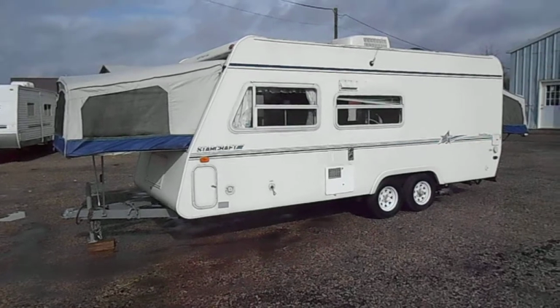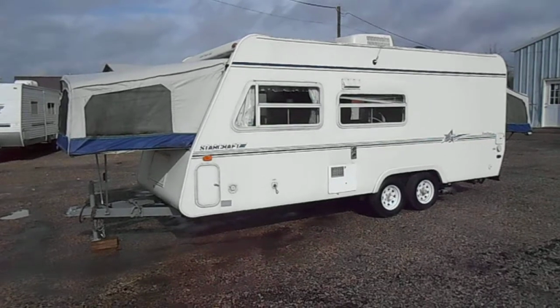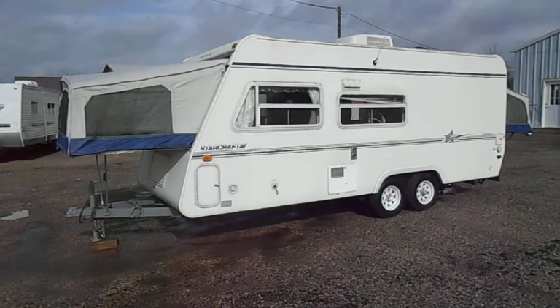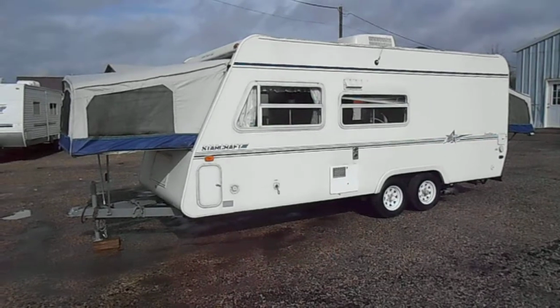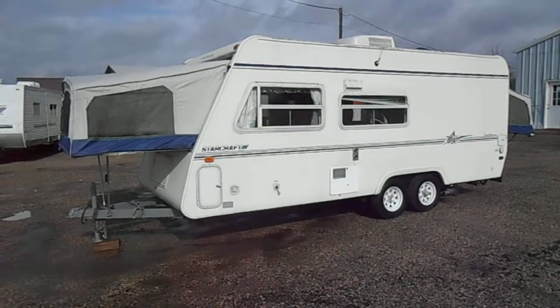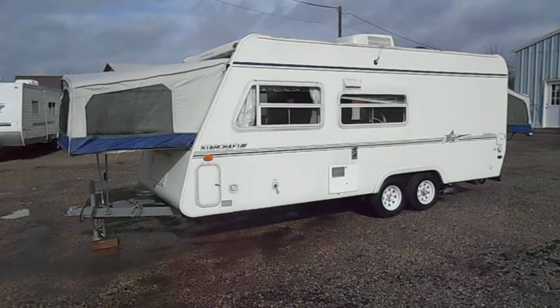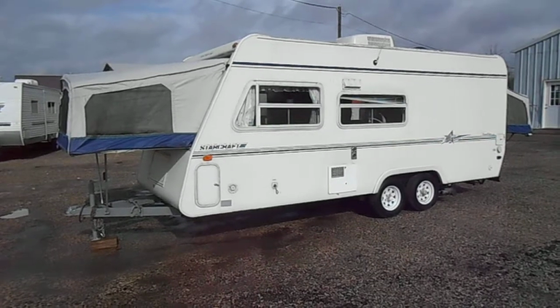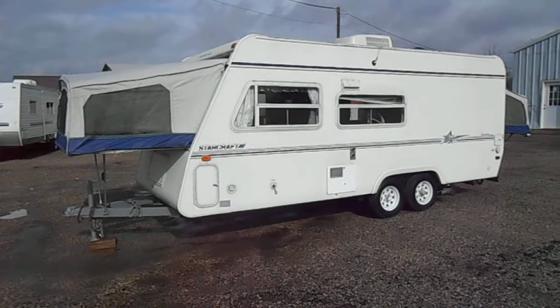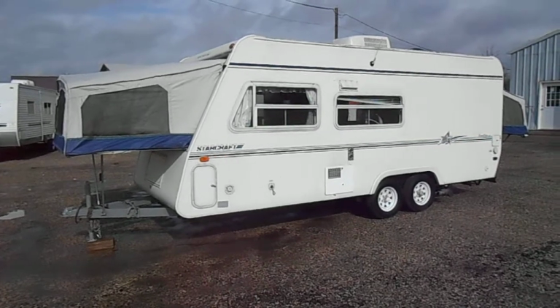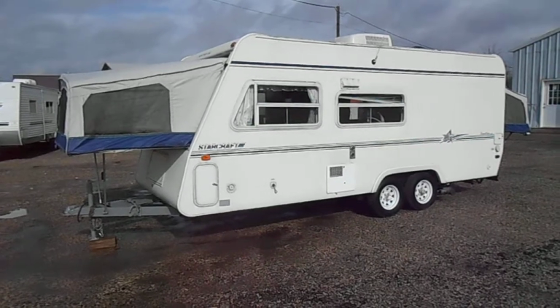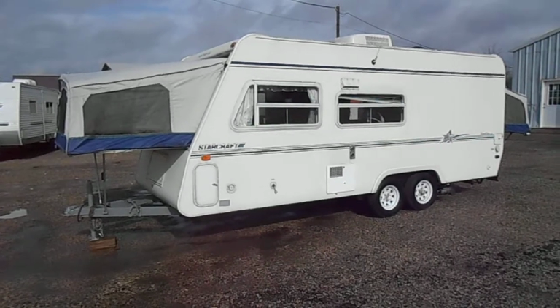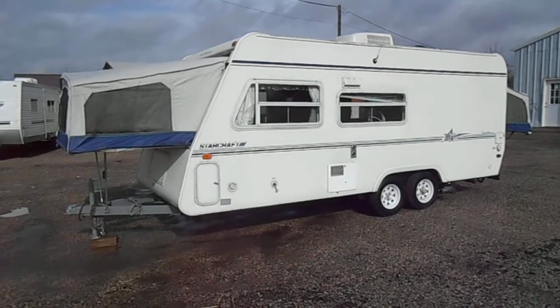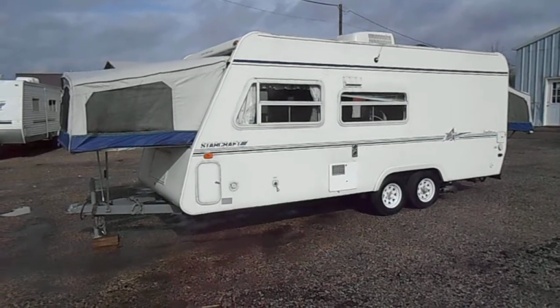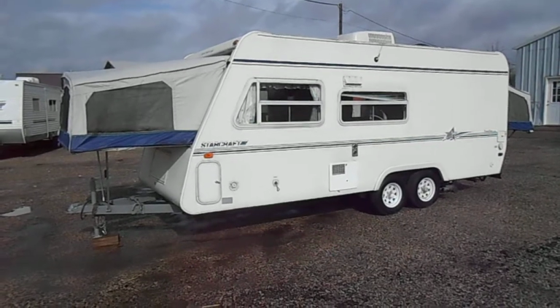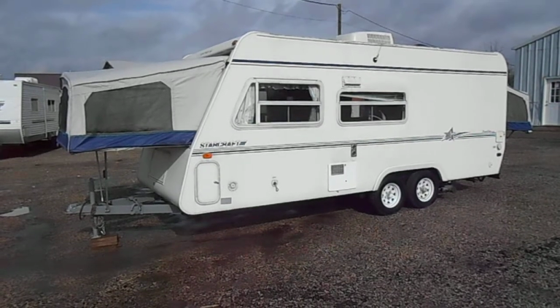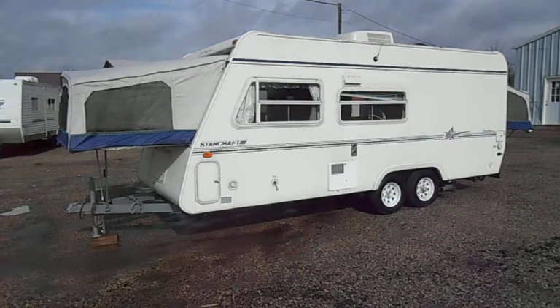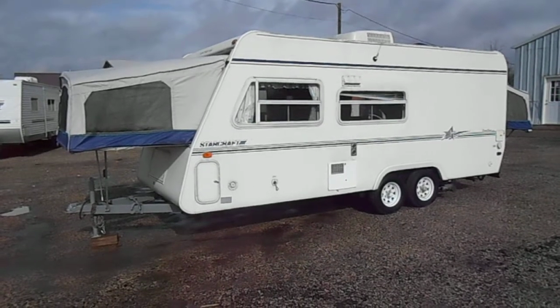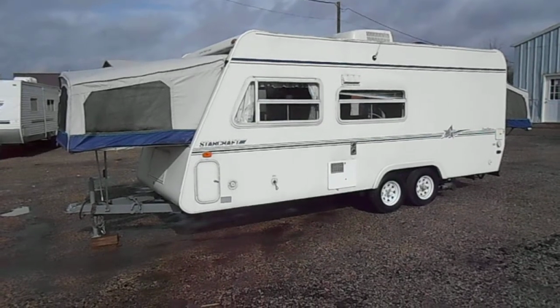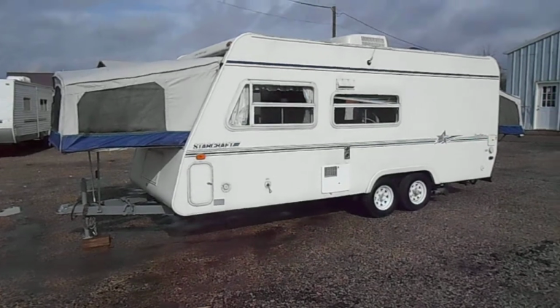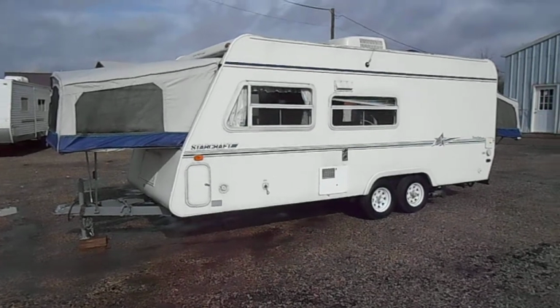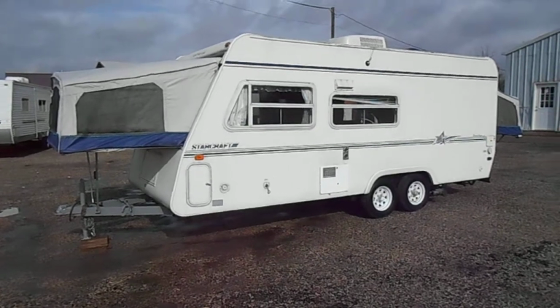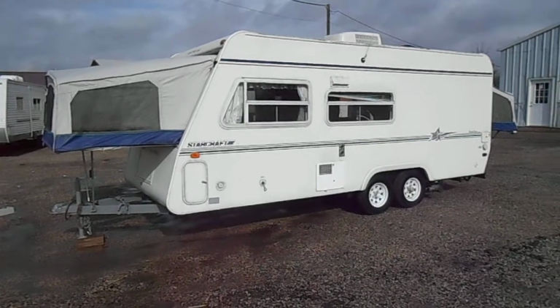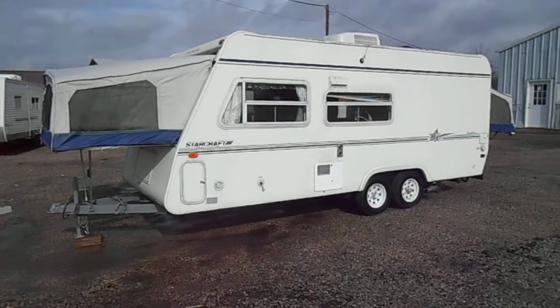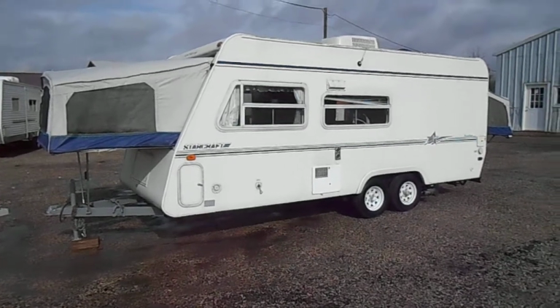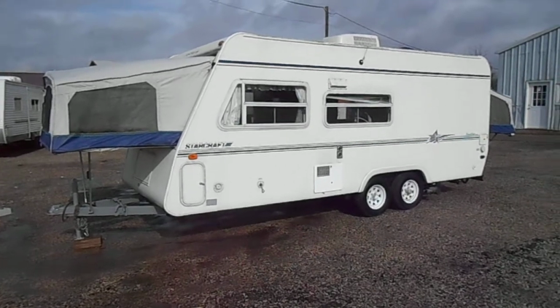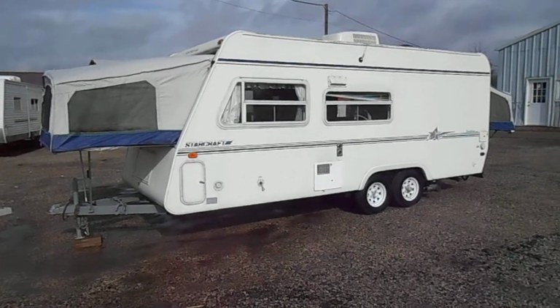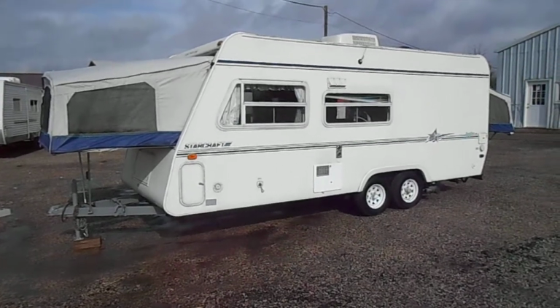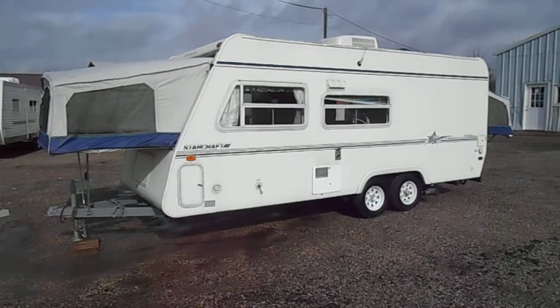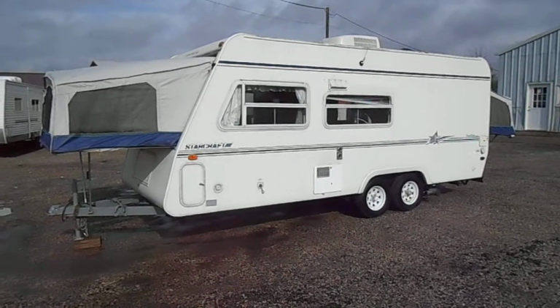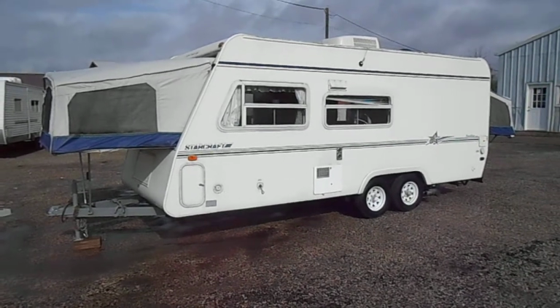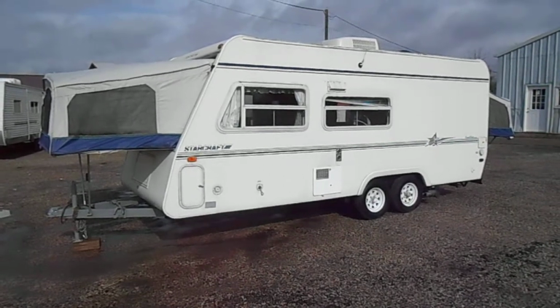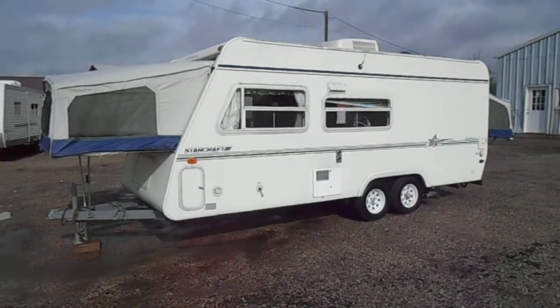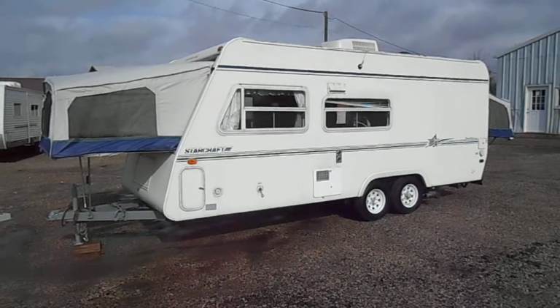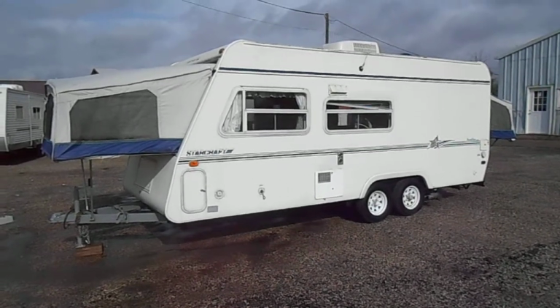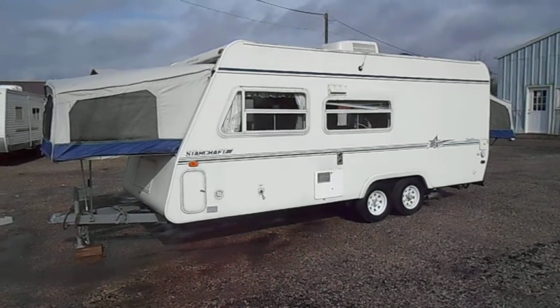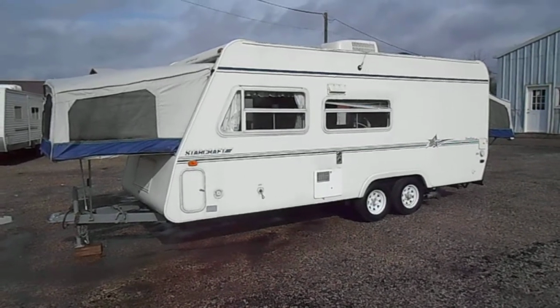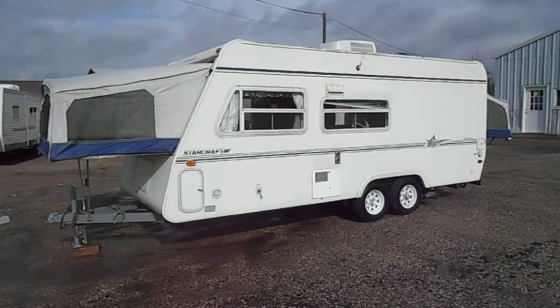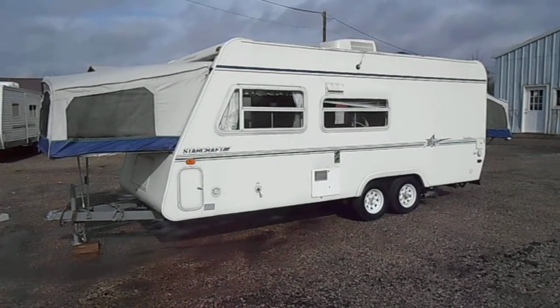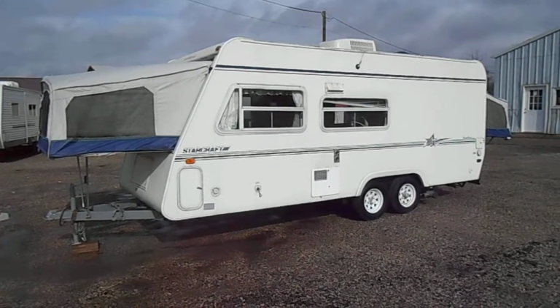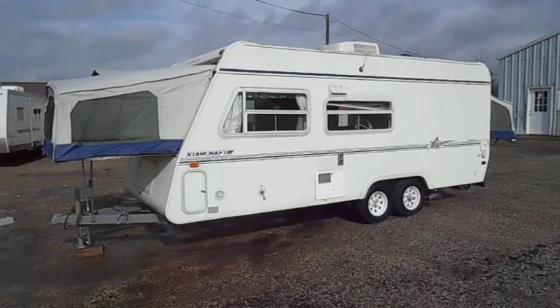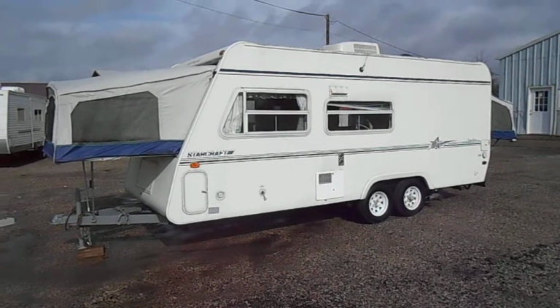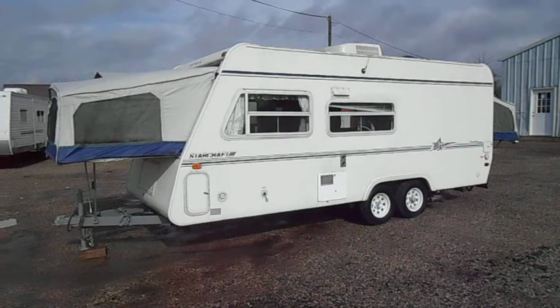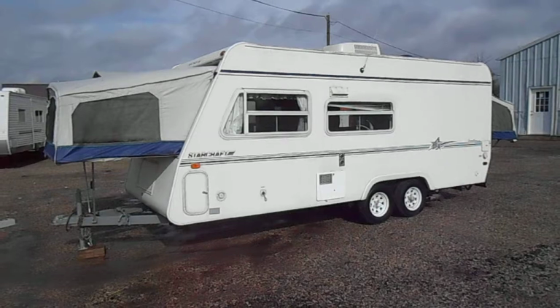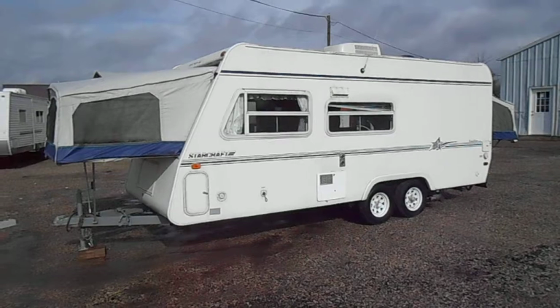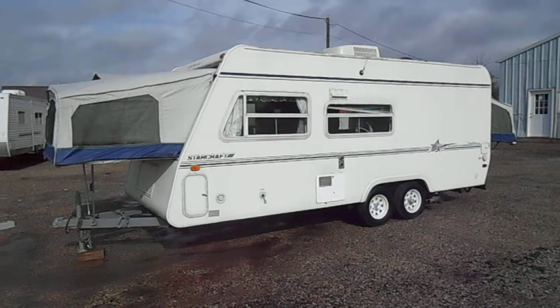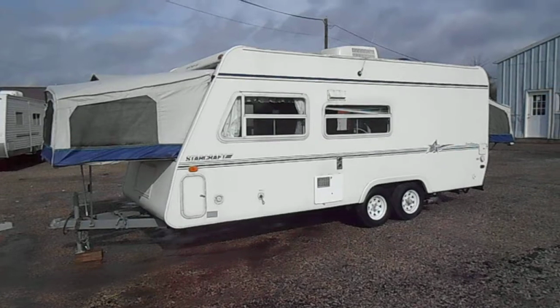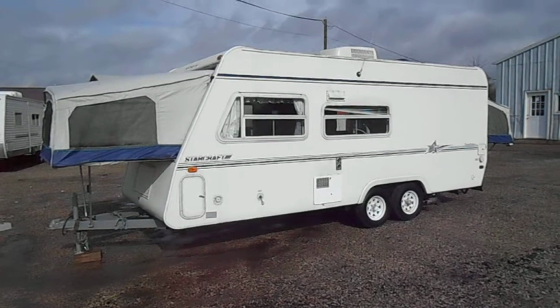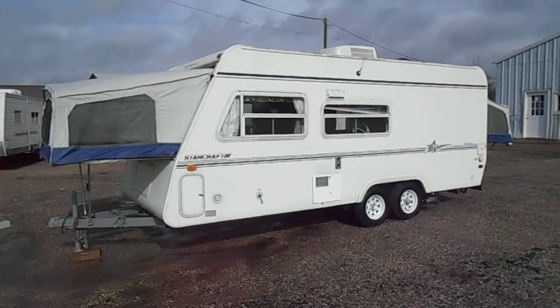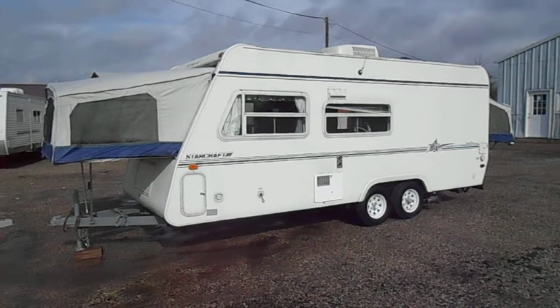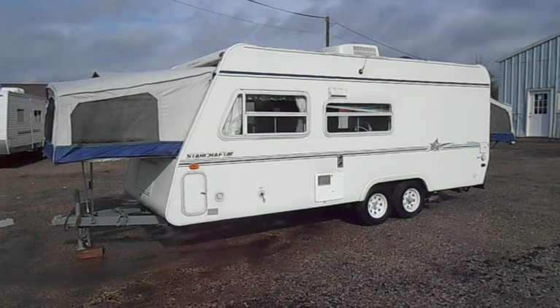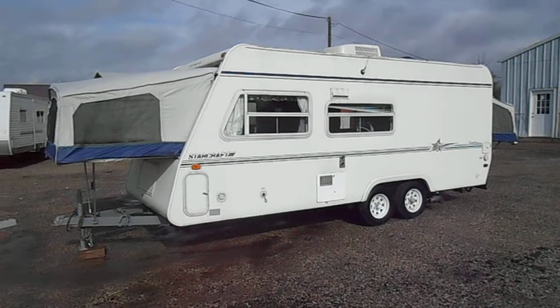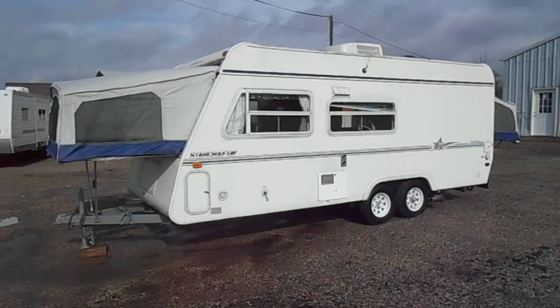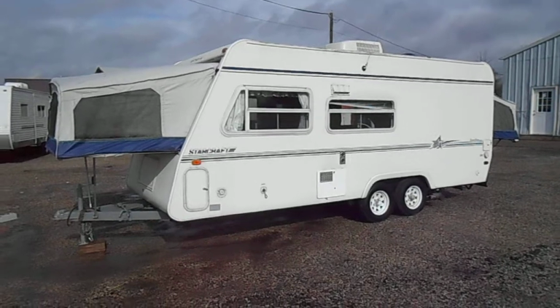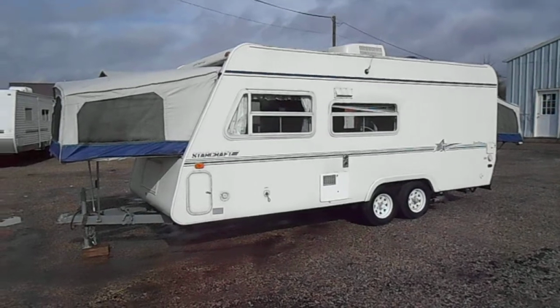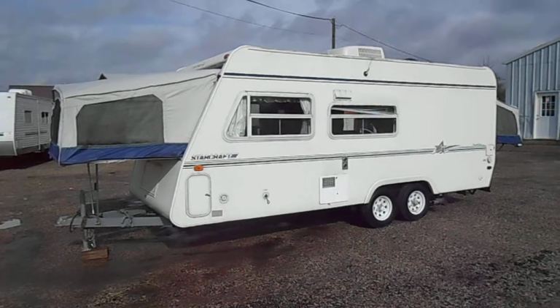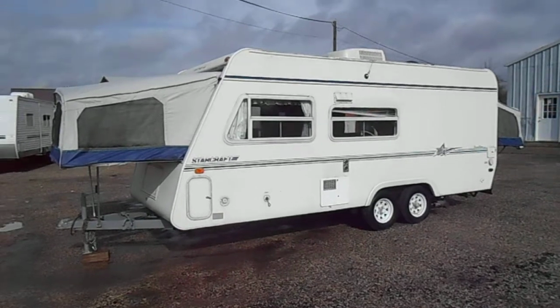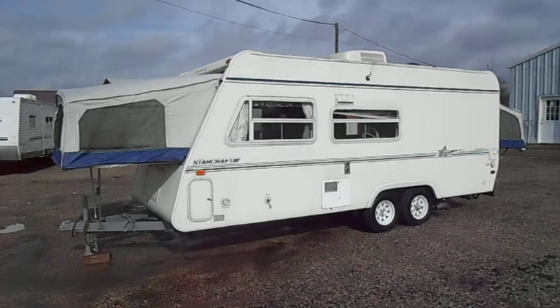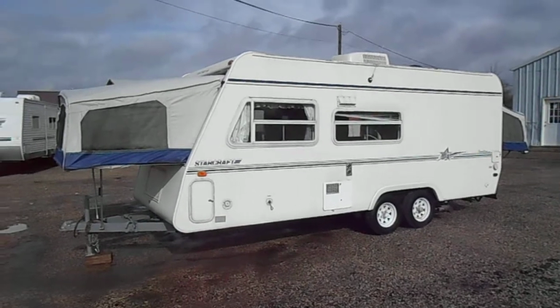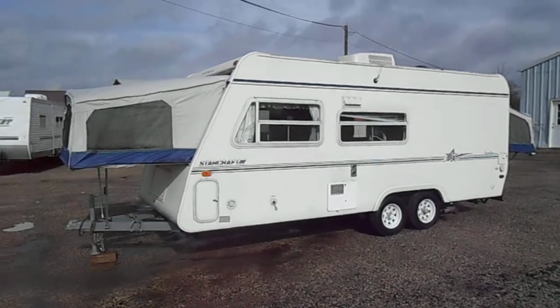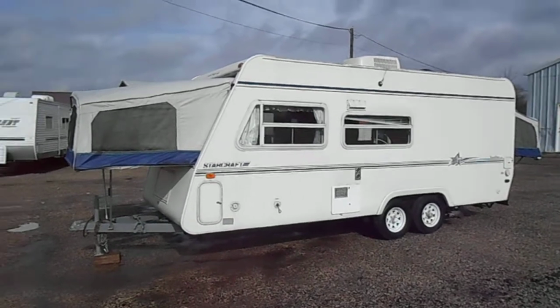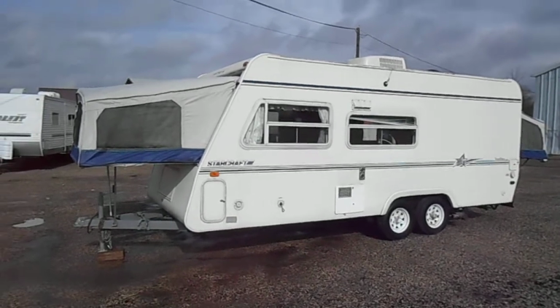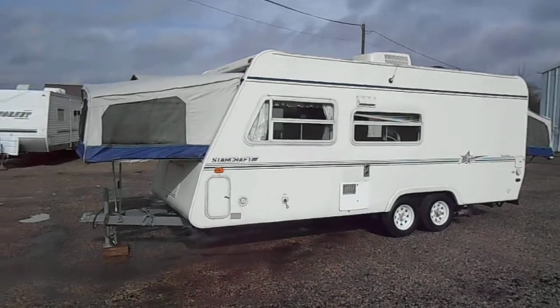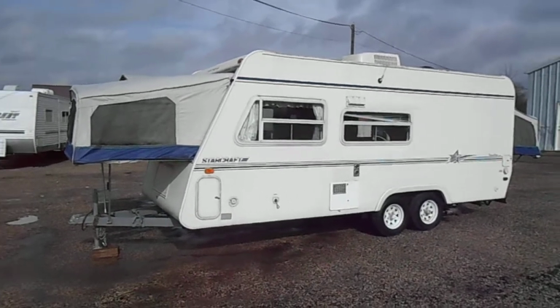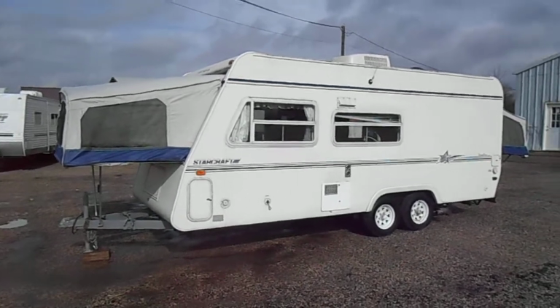Welcome to 4Zs RVs. Today we have for sale a Starcraft Travelstar 21CK.